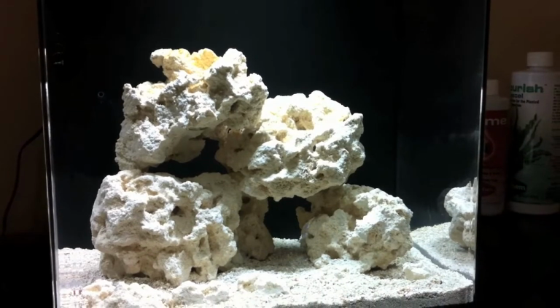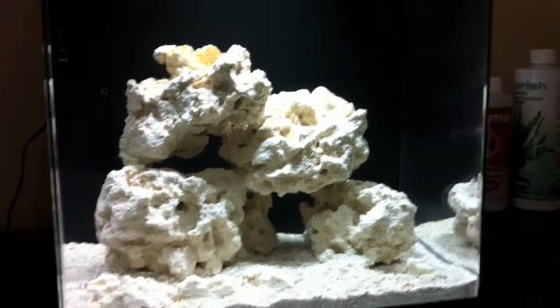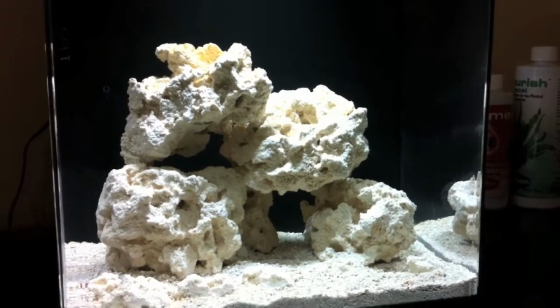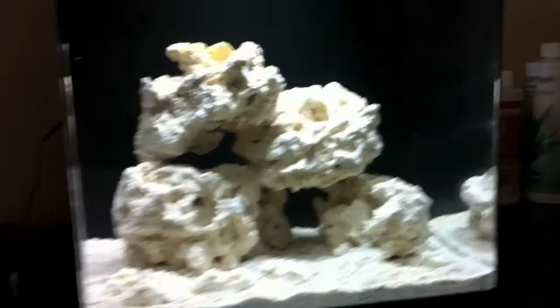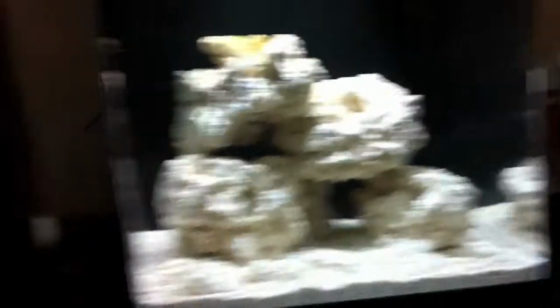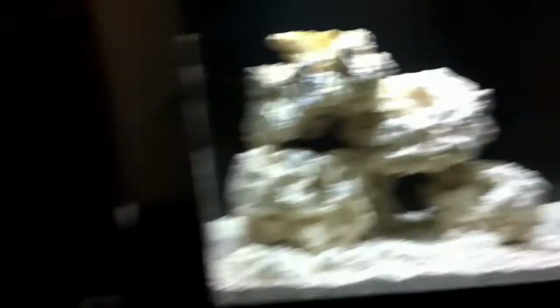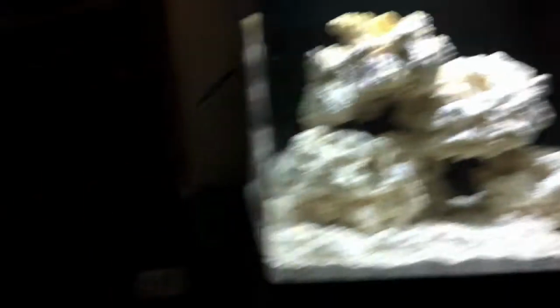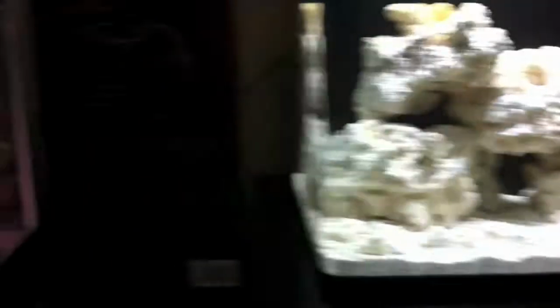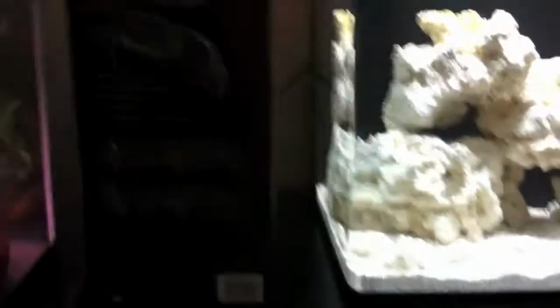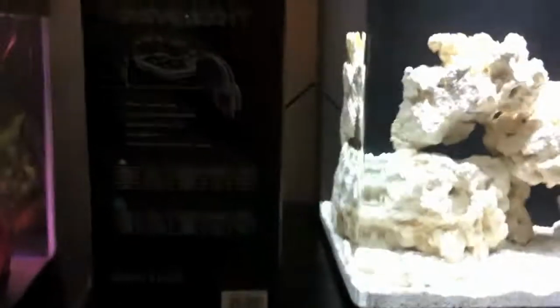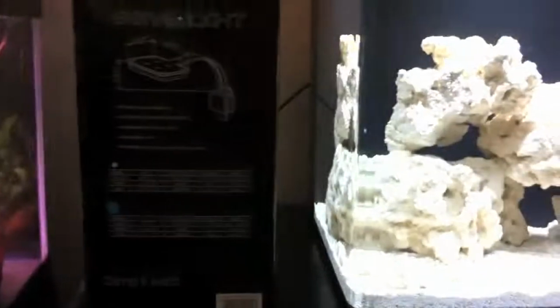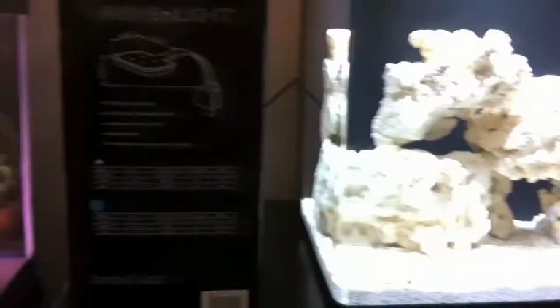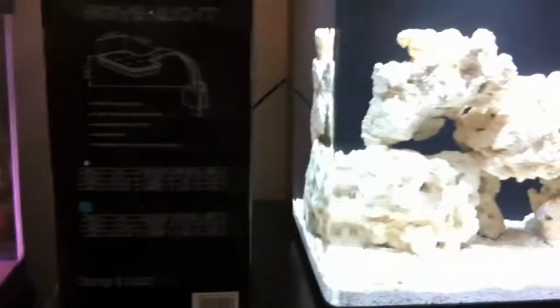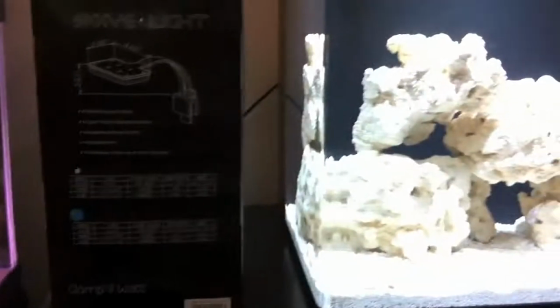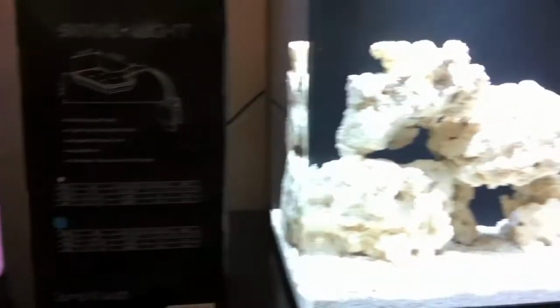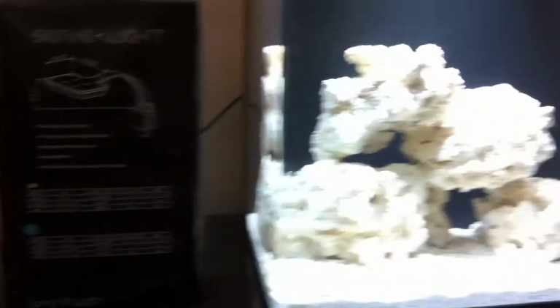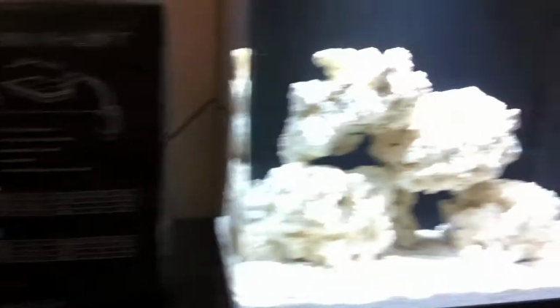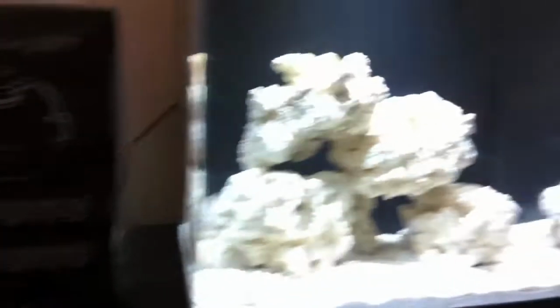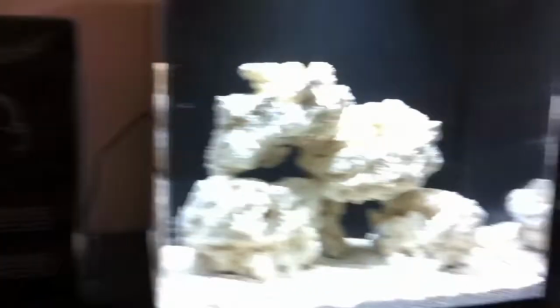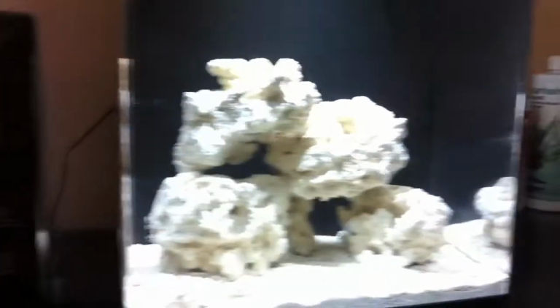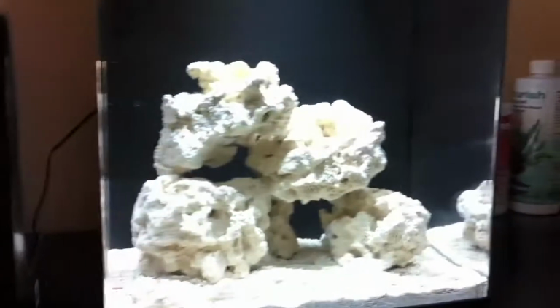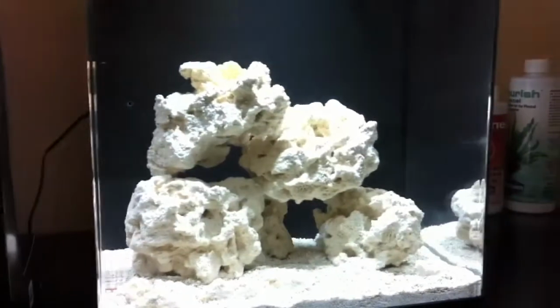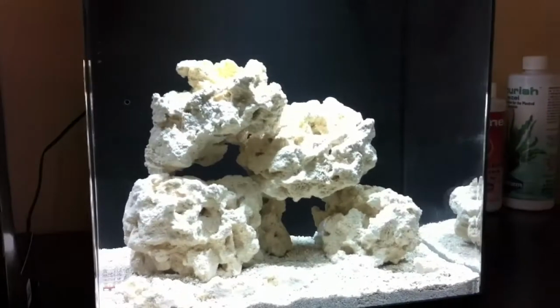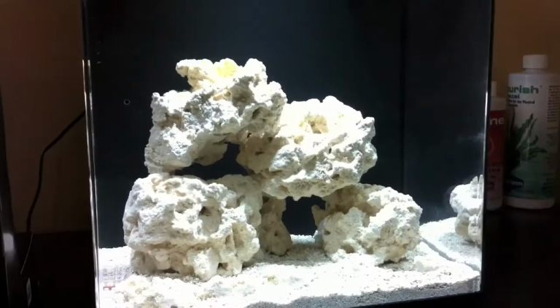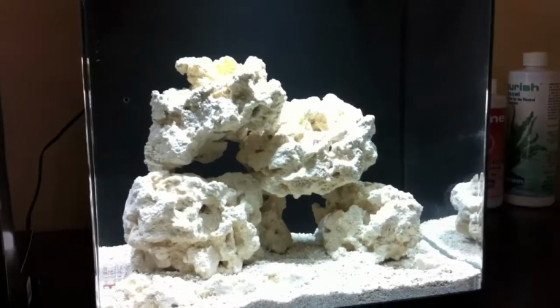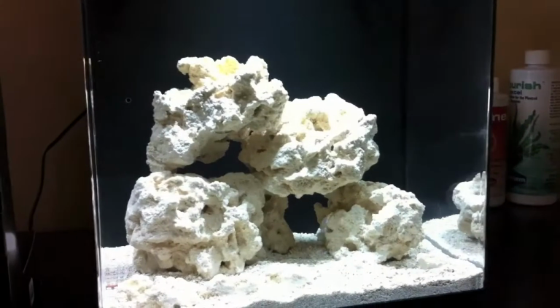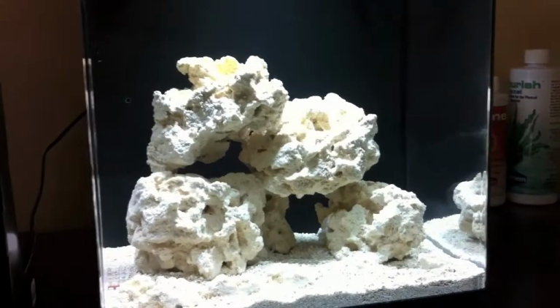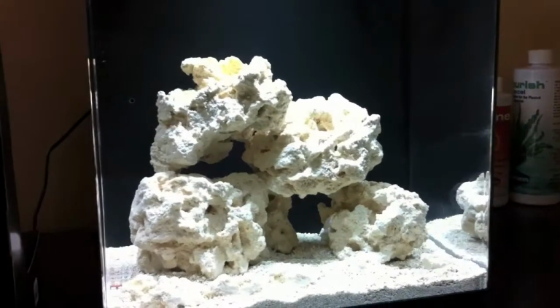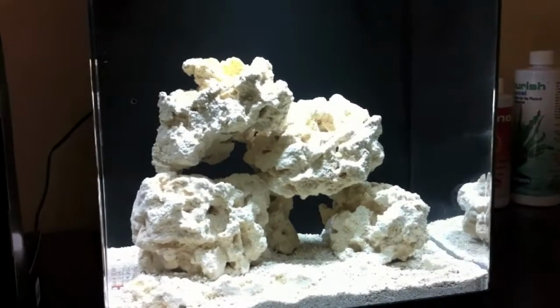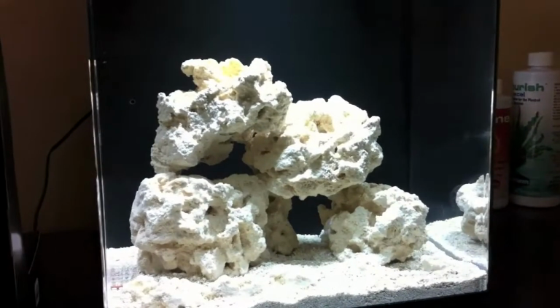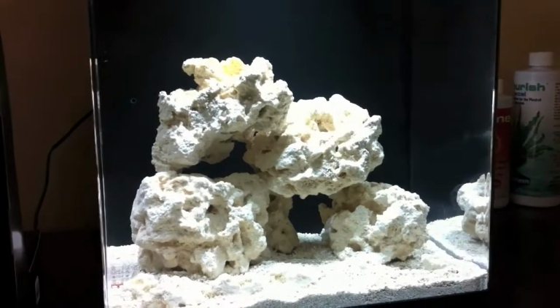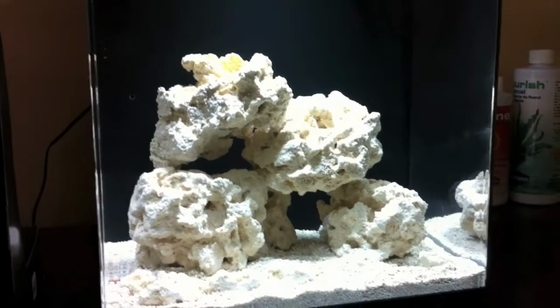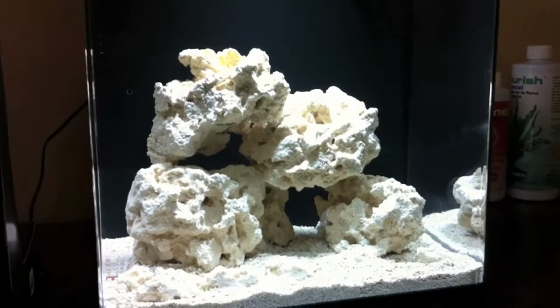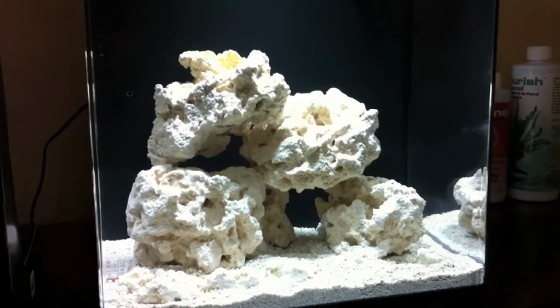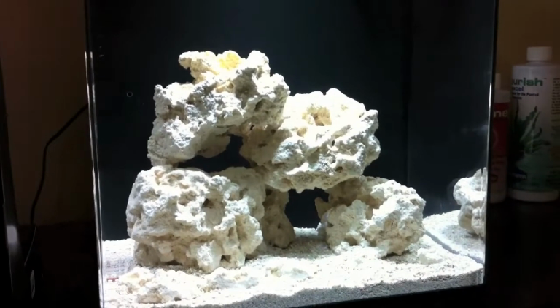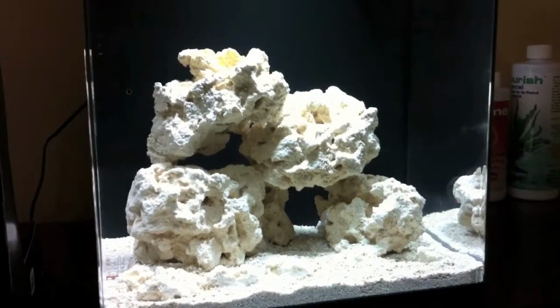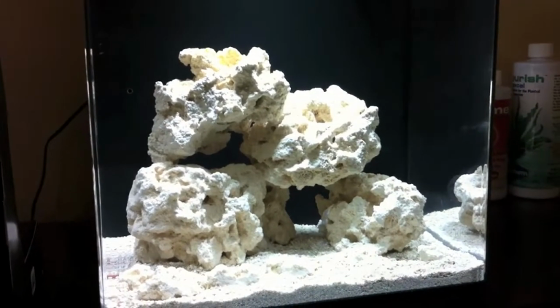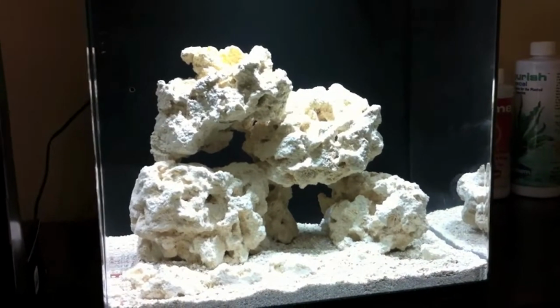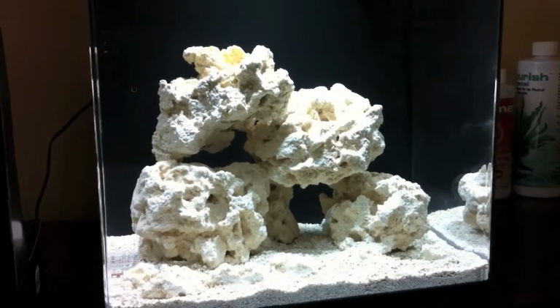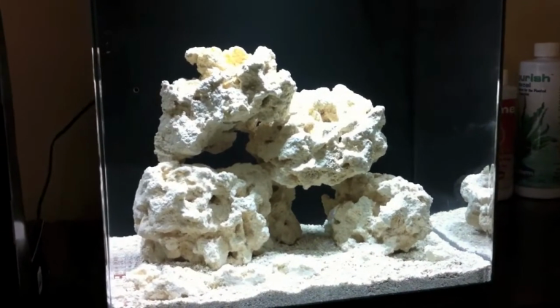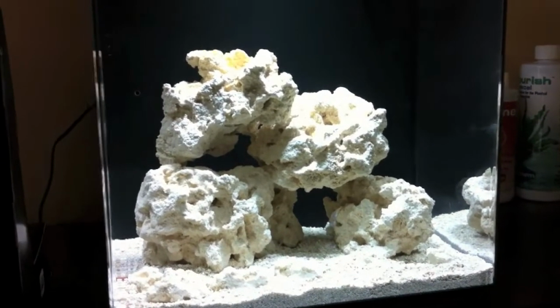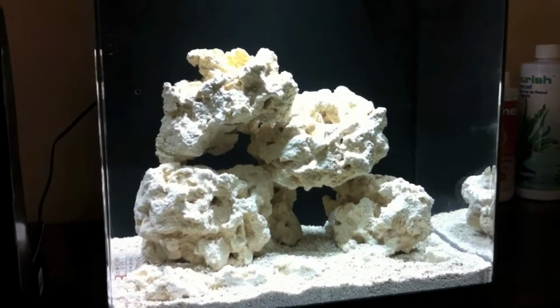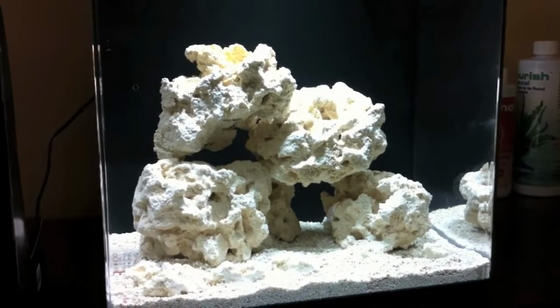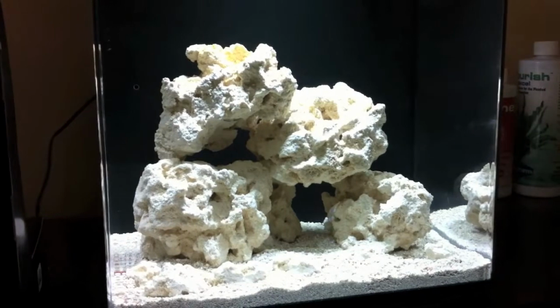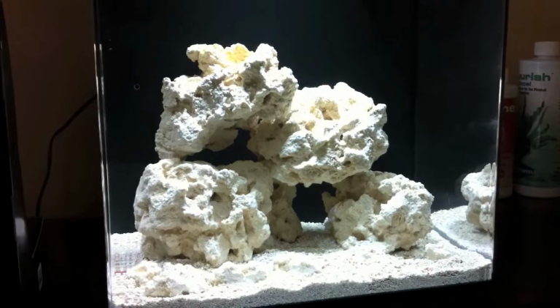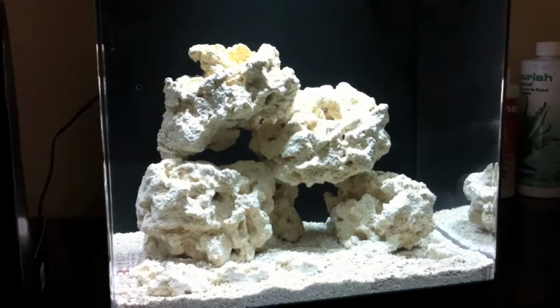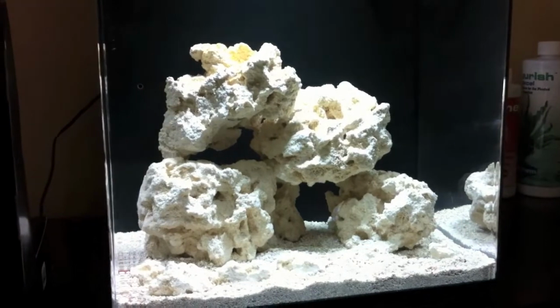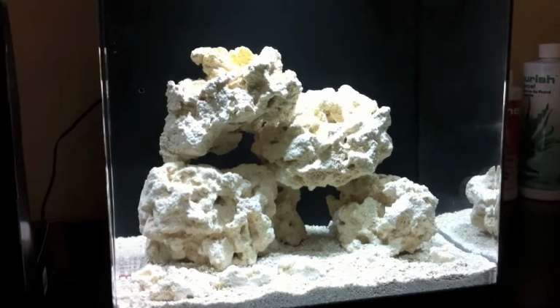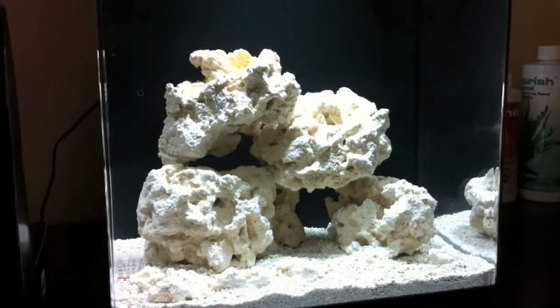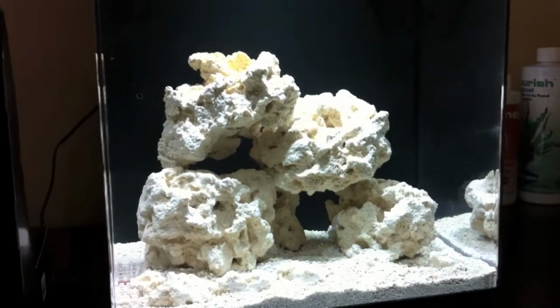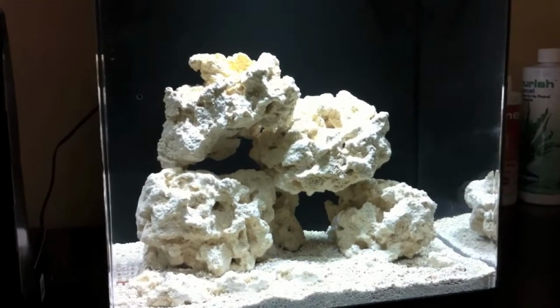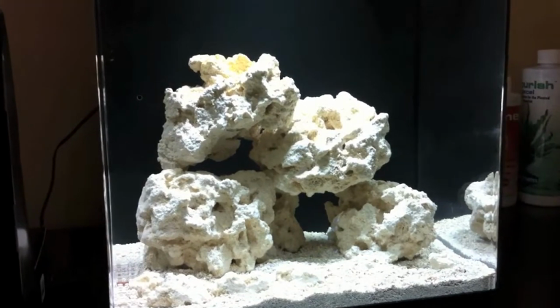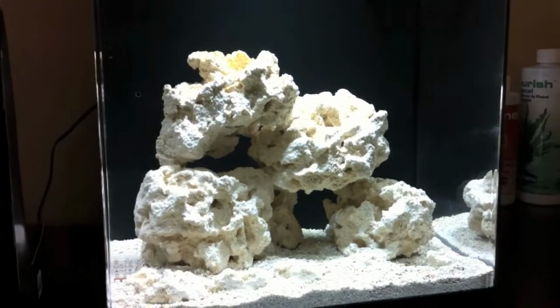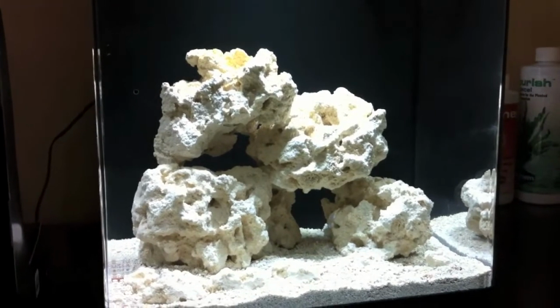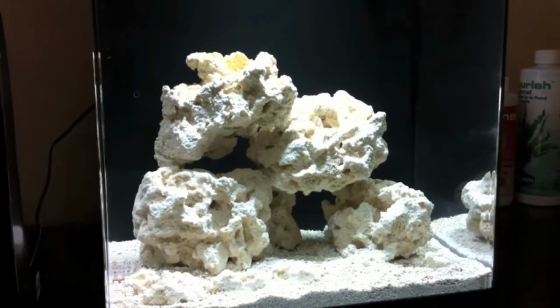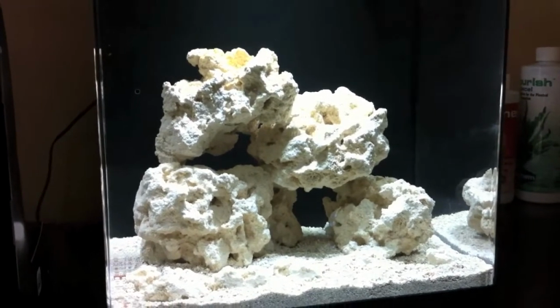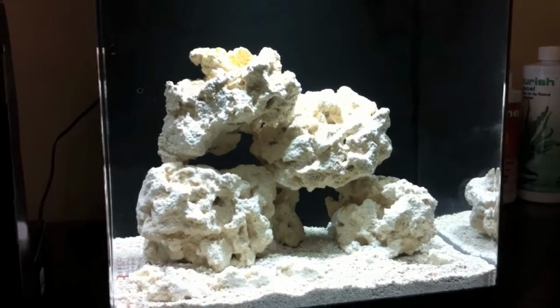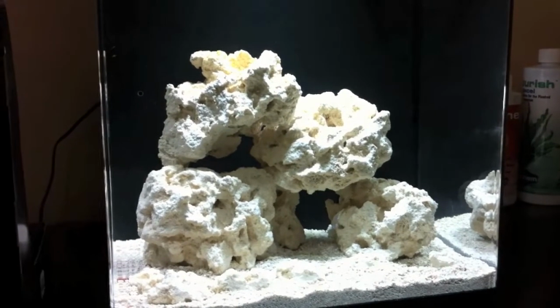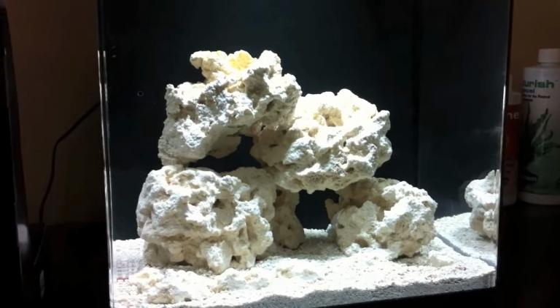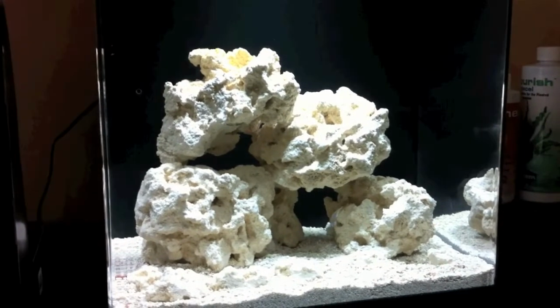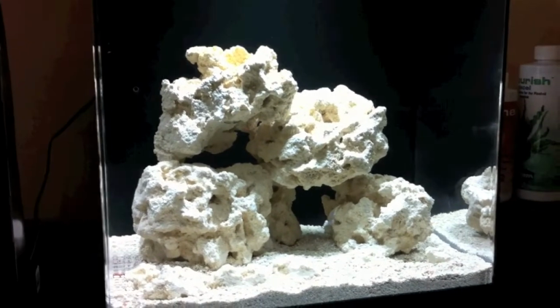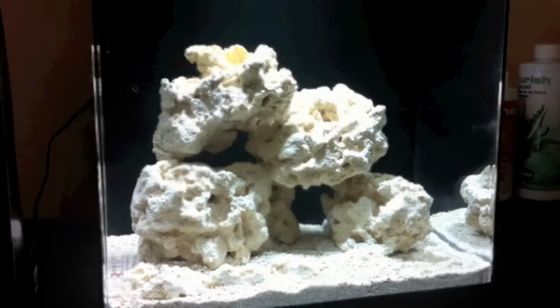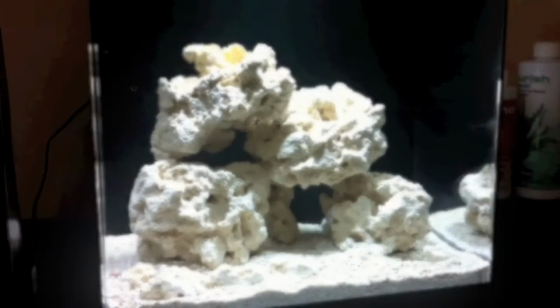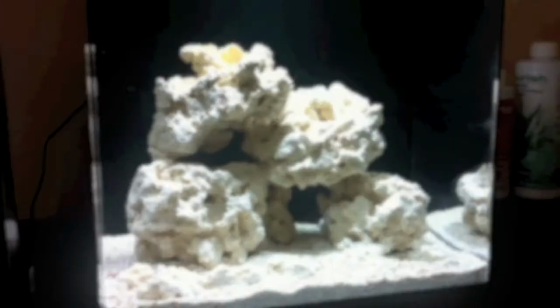Anyways, that's what it looks like in the box. Give me a sec and I'll put it on the tank and show you guys what it looks like on the tank.